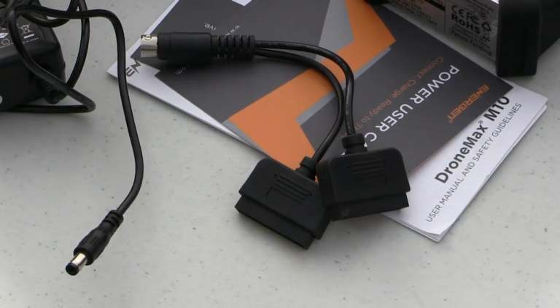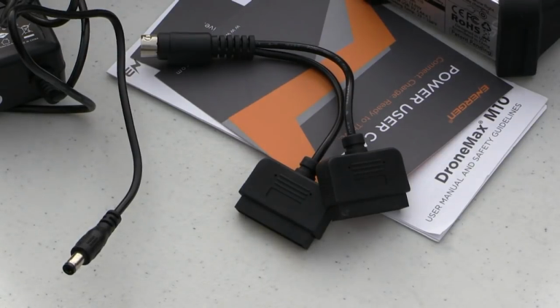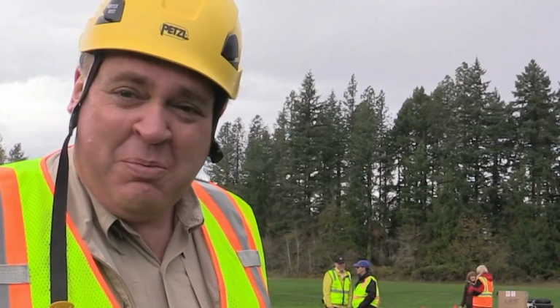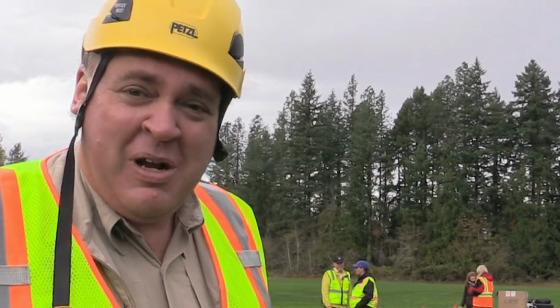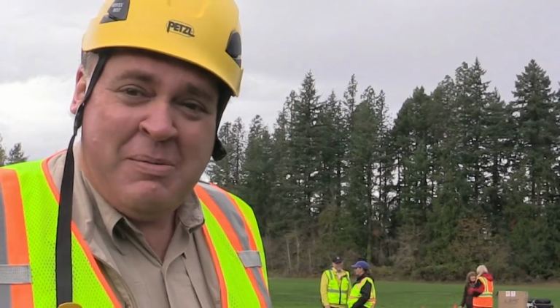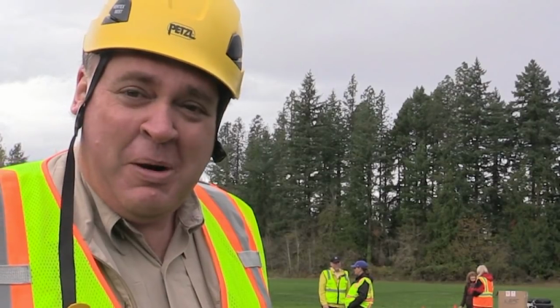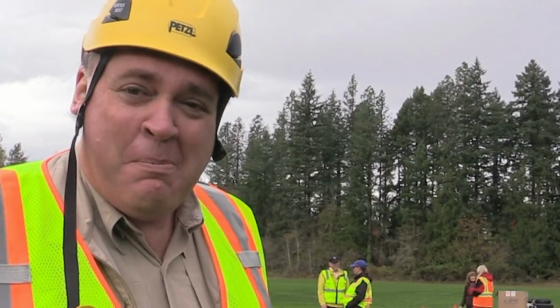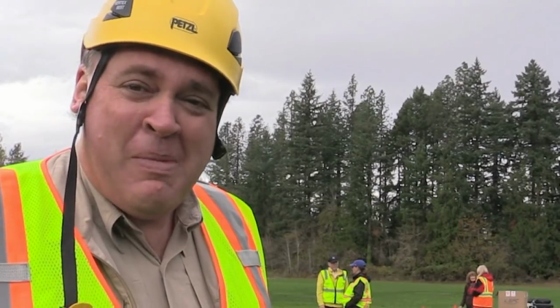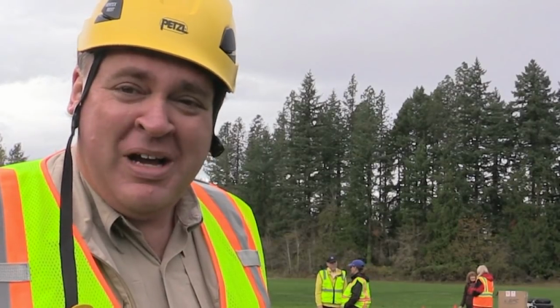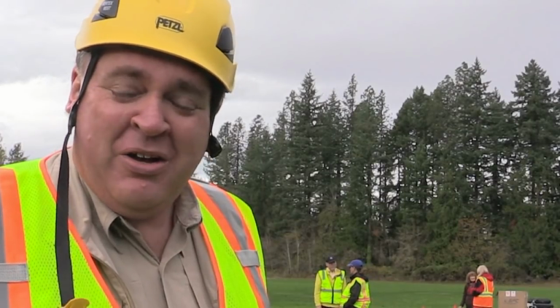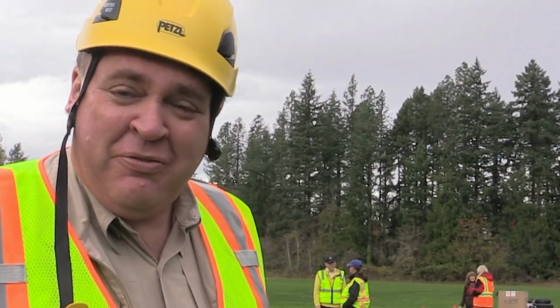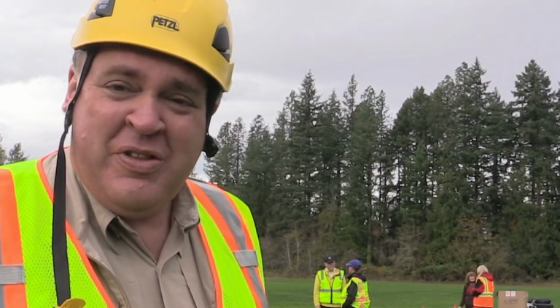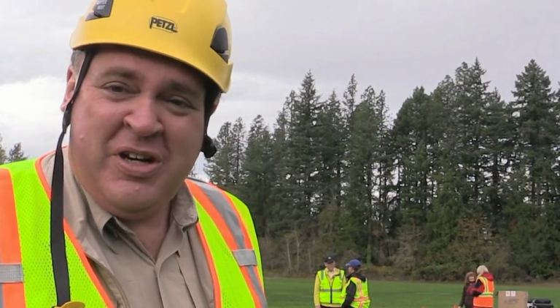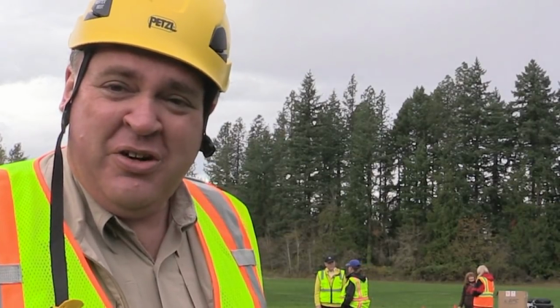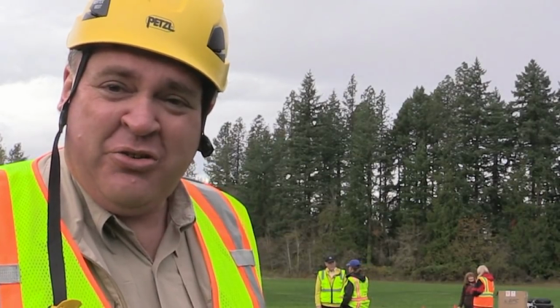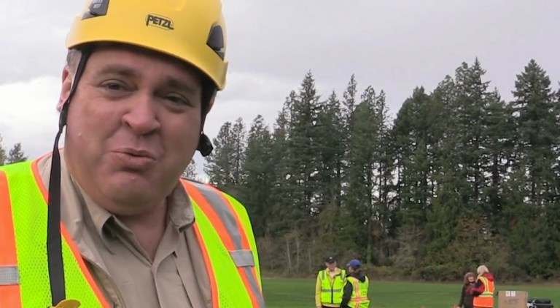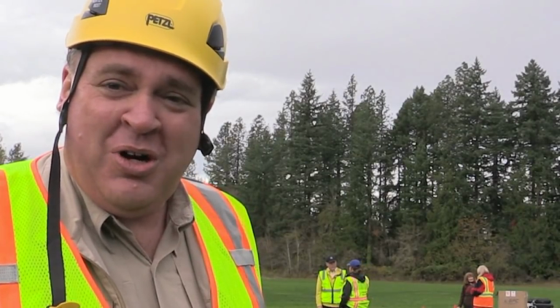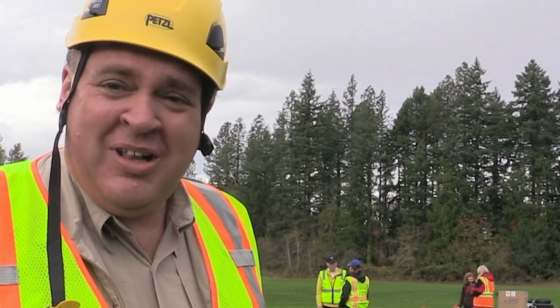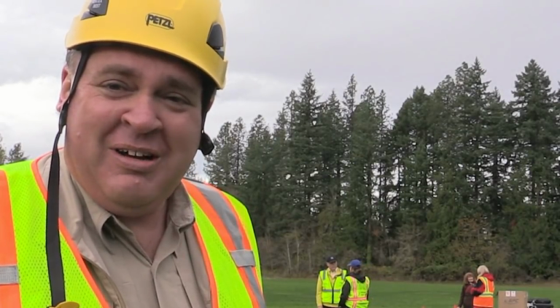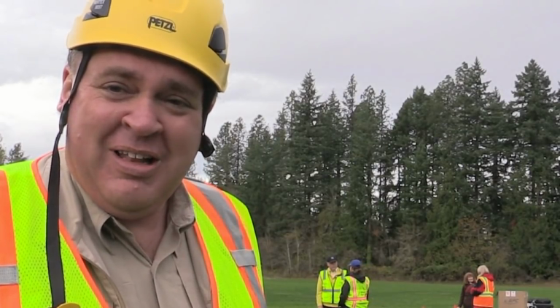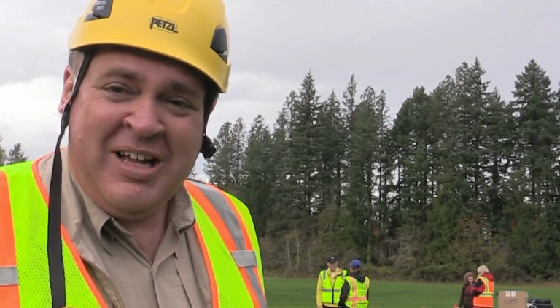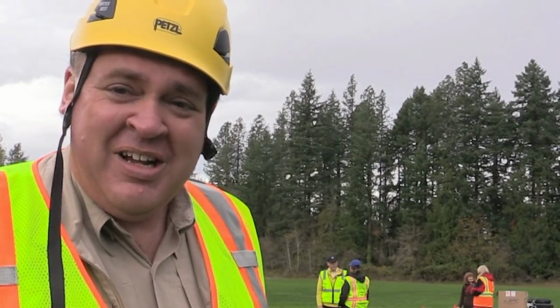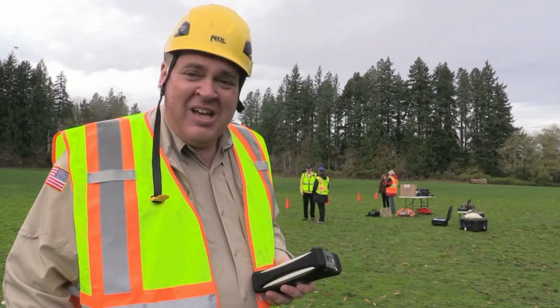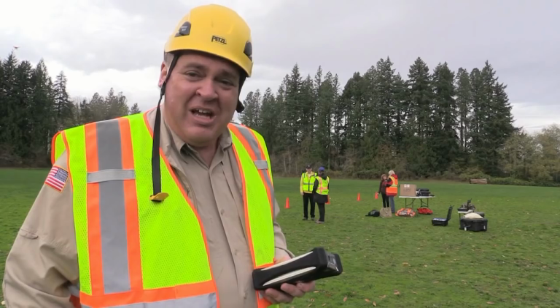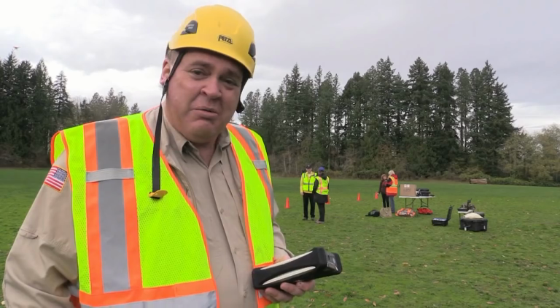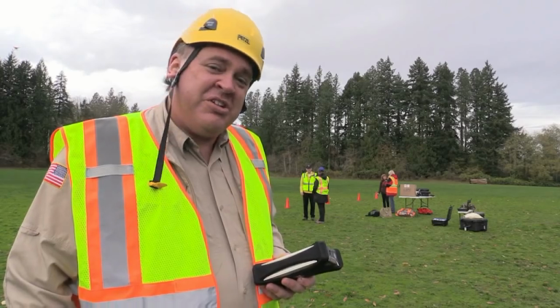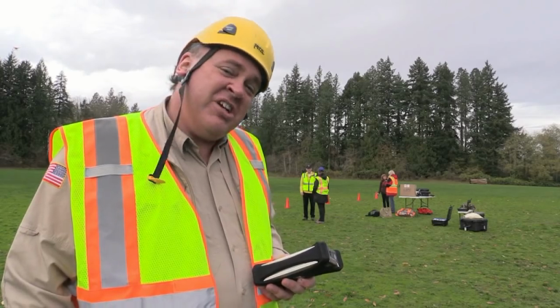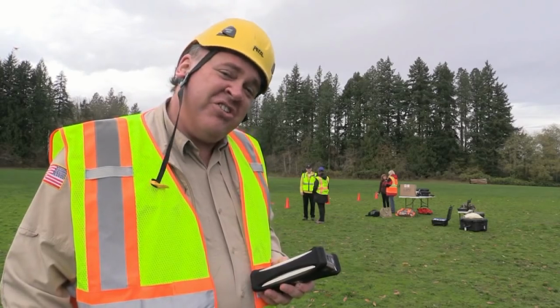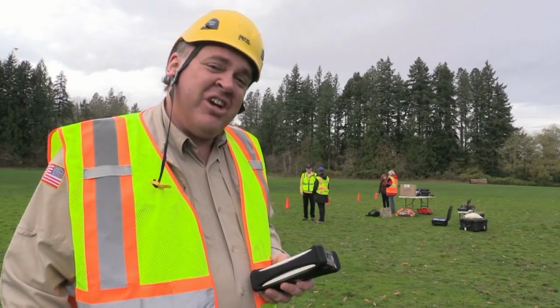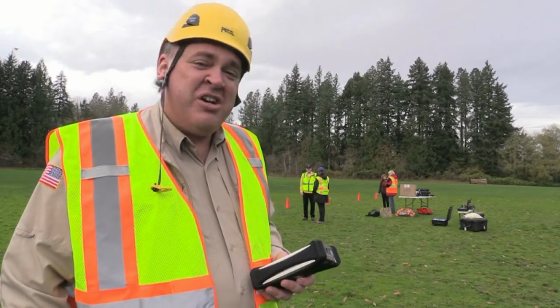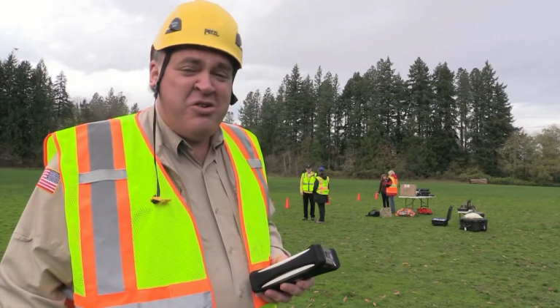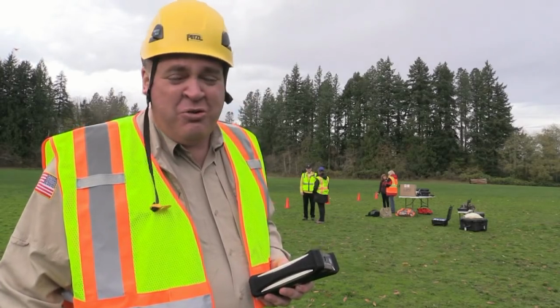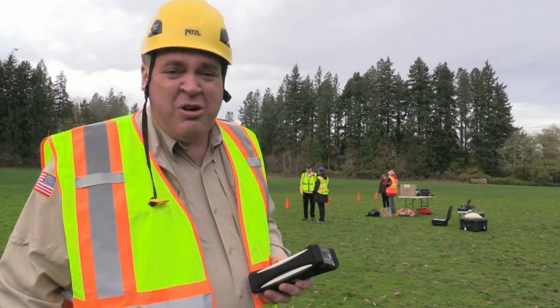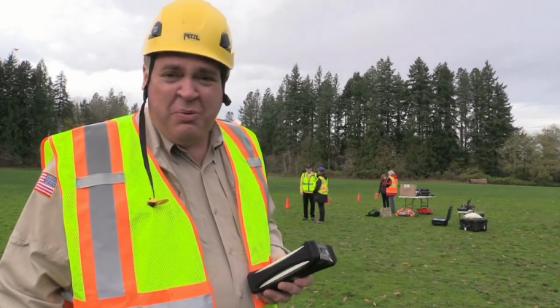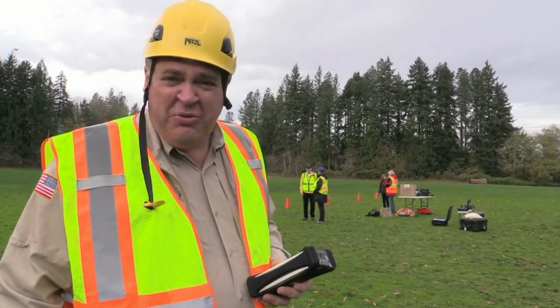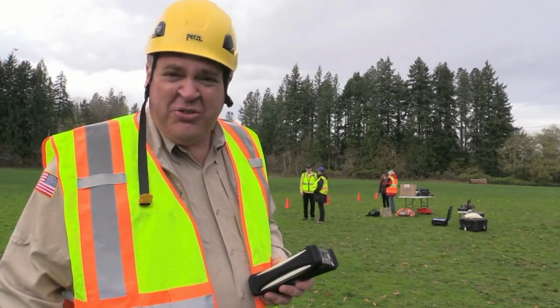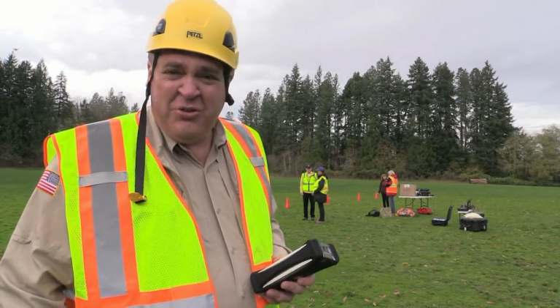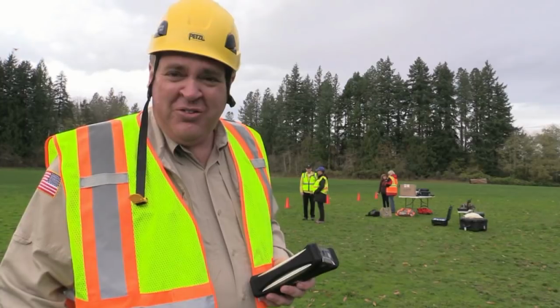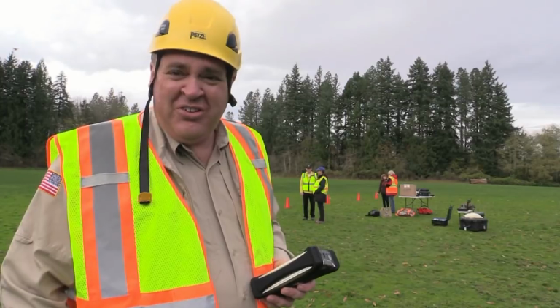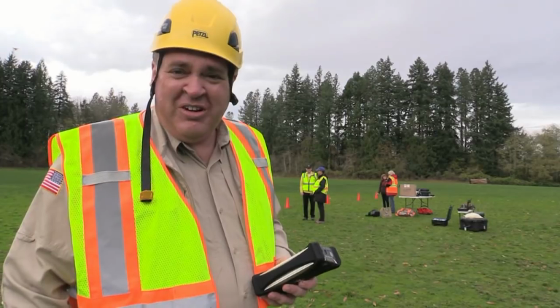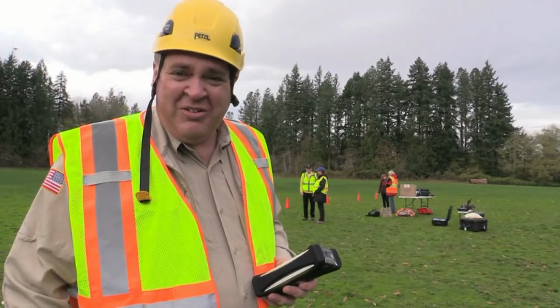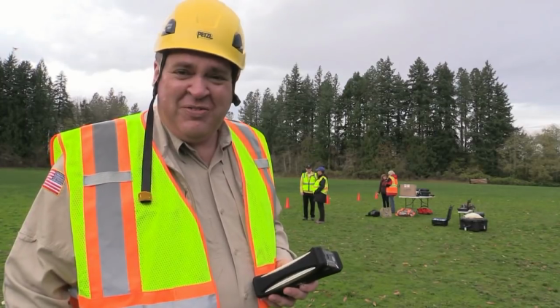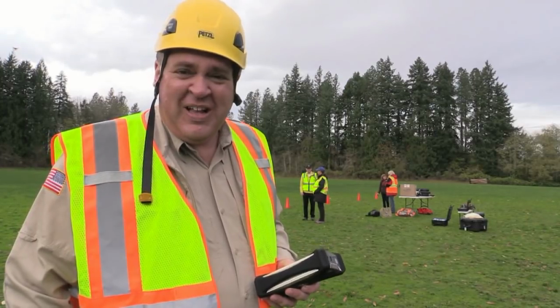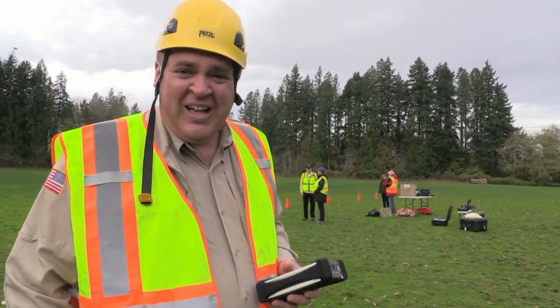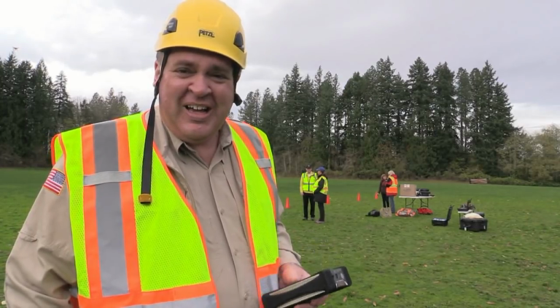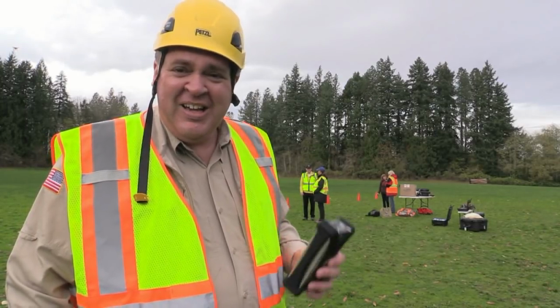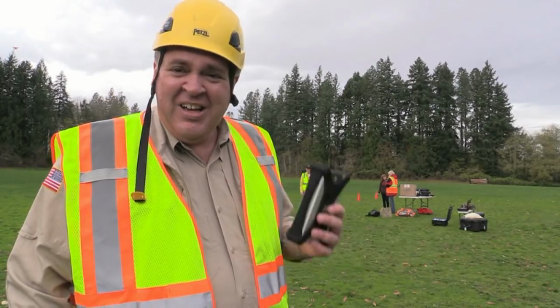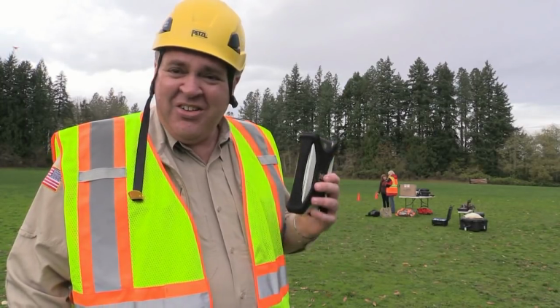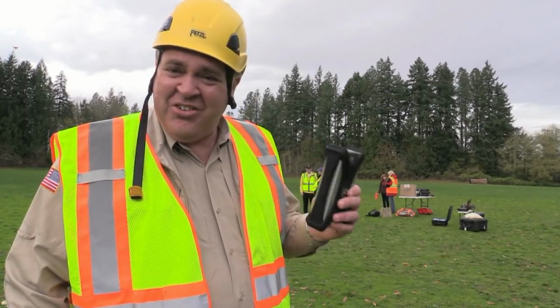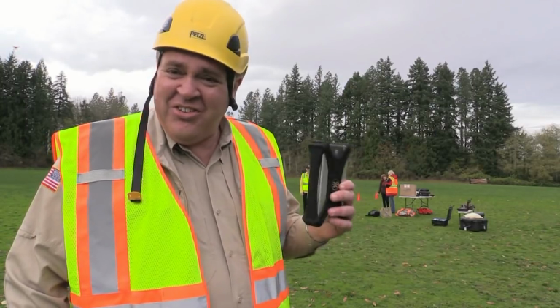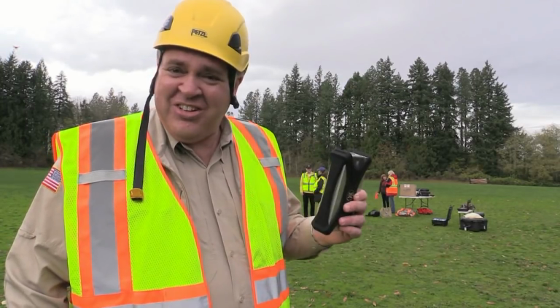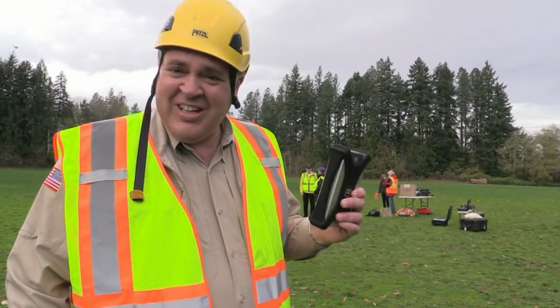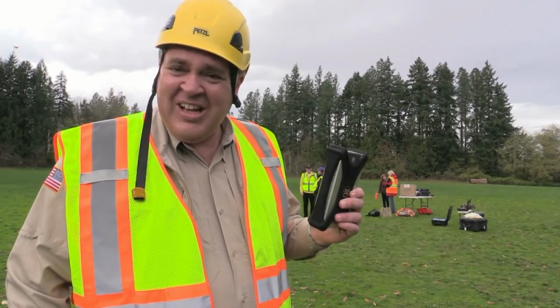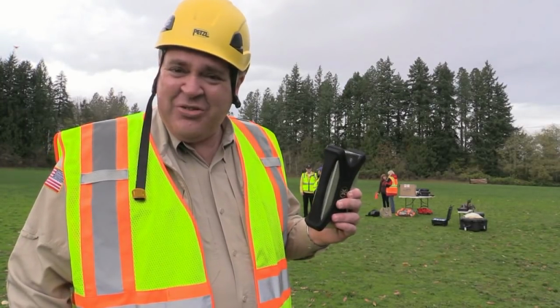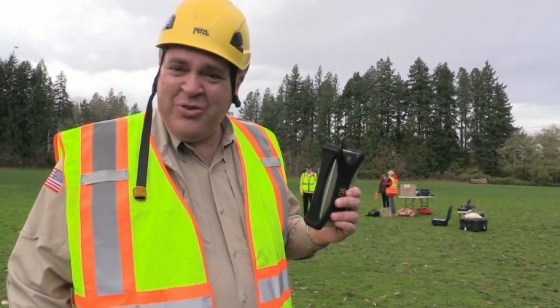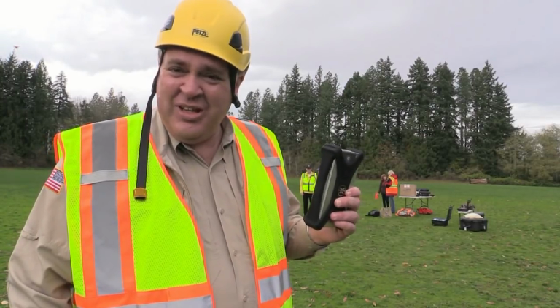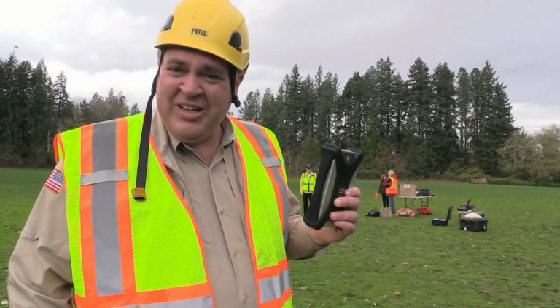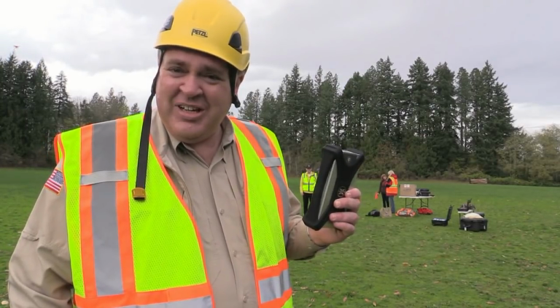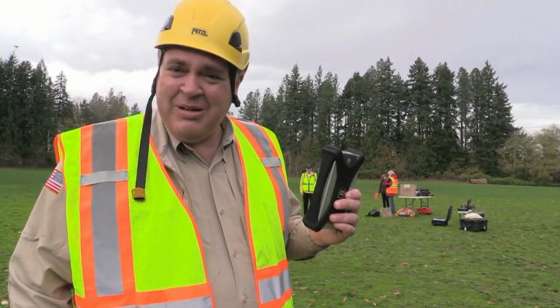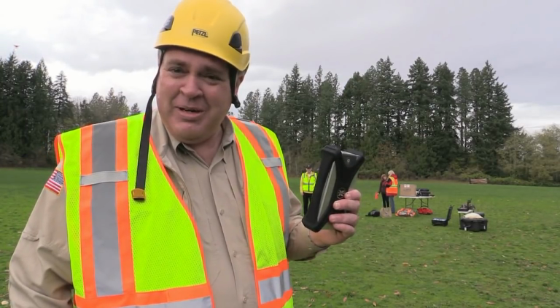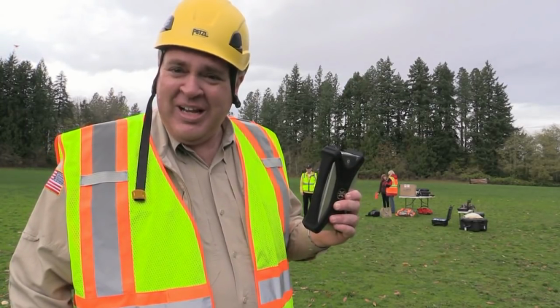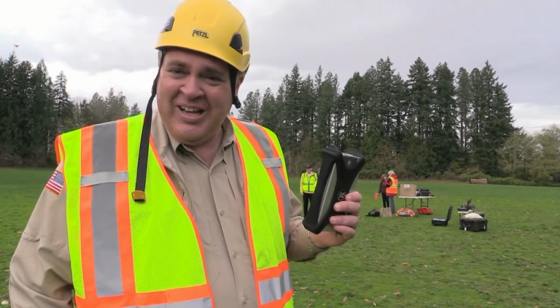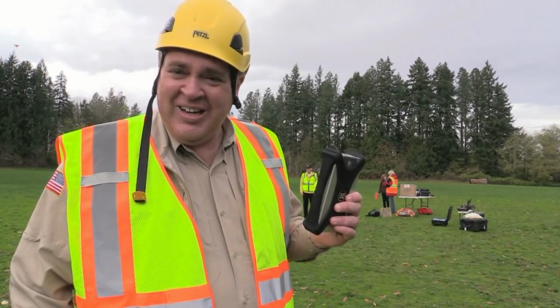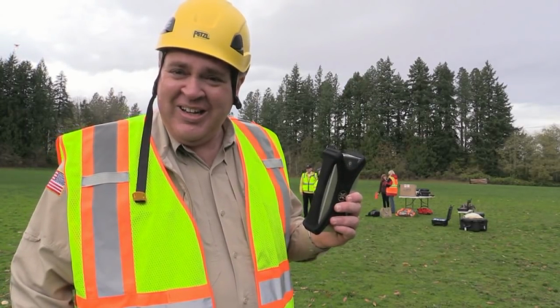We're probably about a mile from the nearest wall outlet and we're teaching a new group of students how to fly, so this little guy is really going to come in handy.